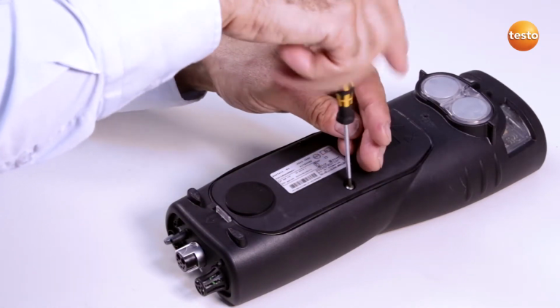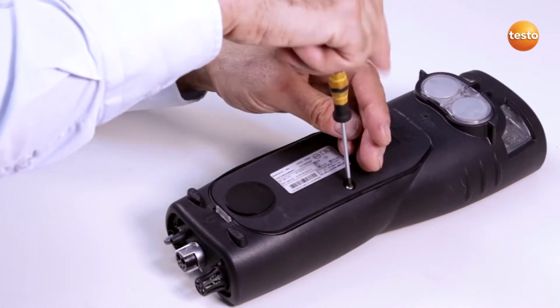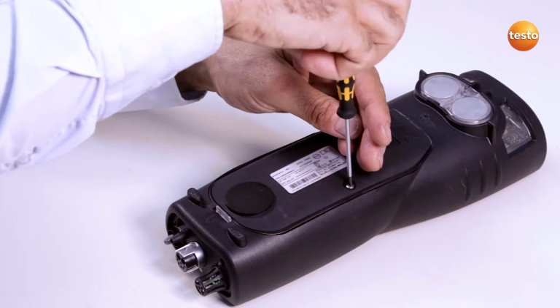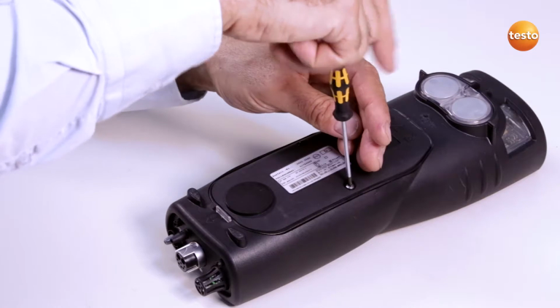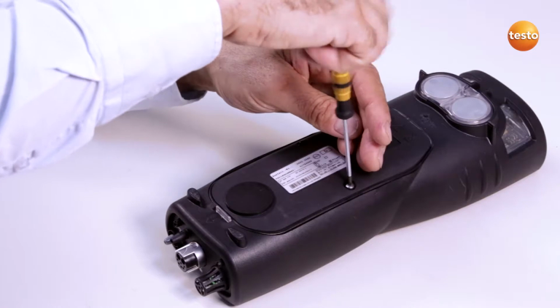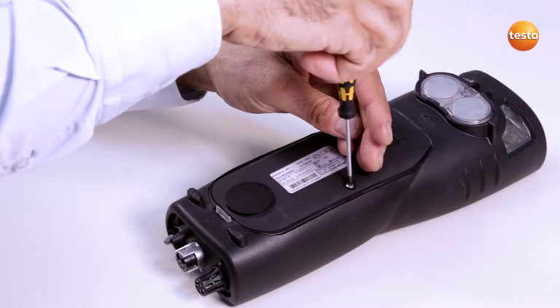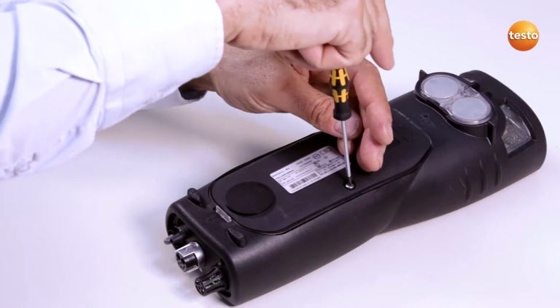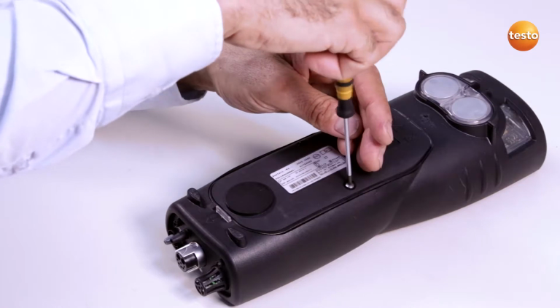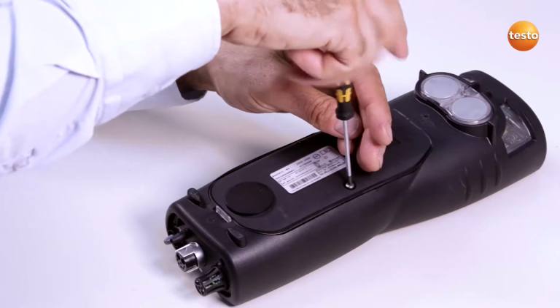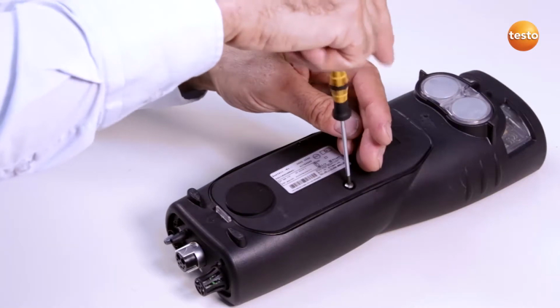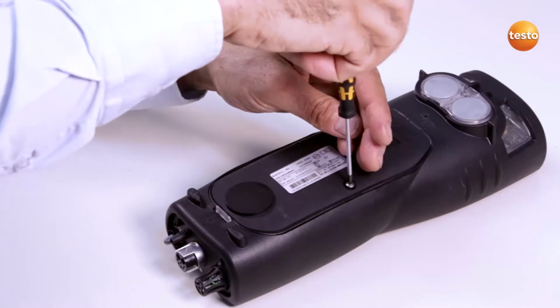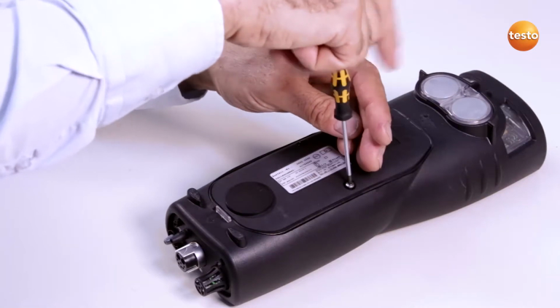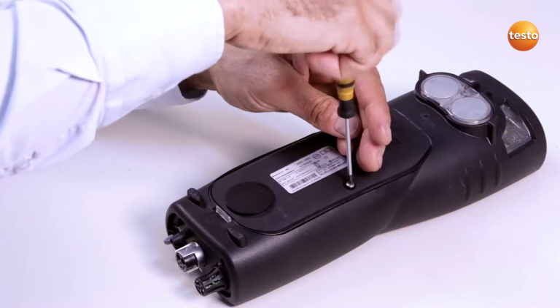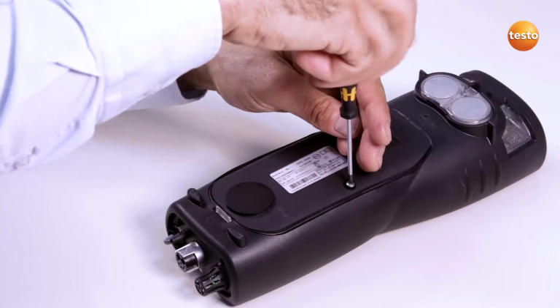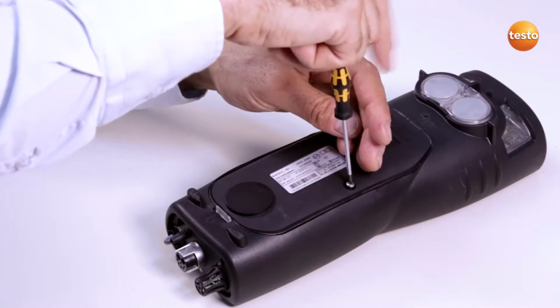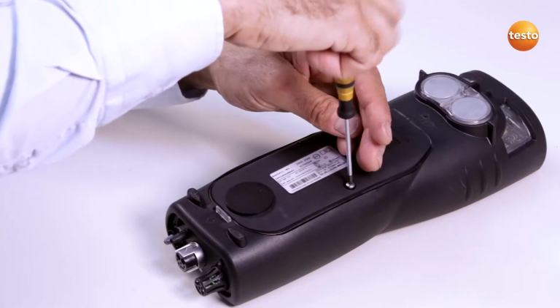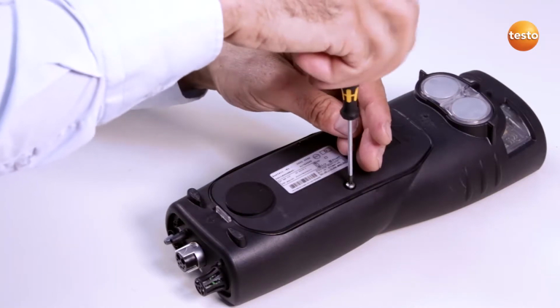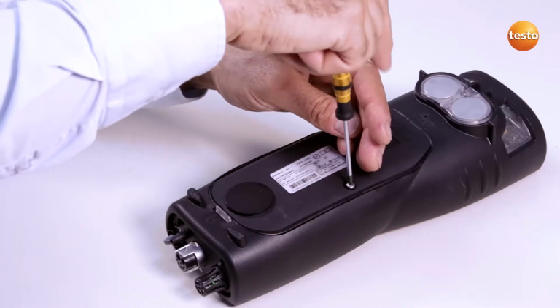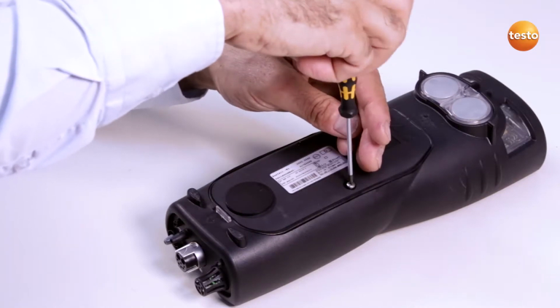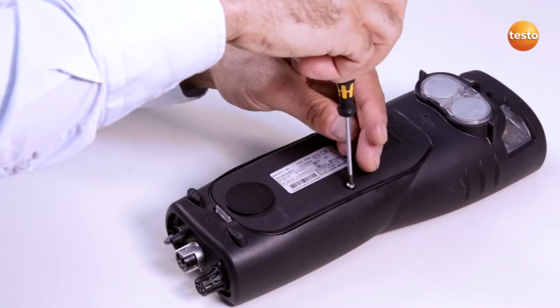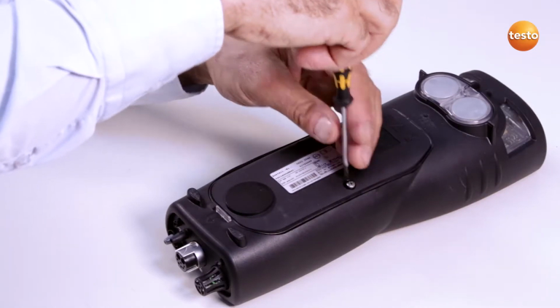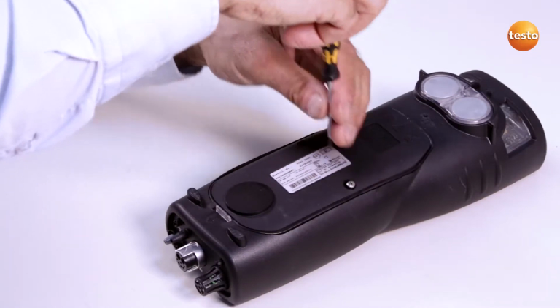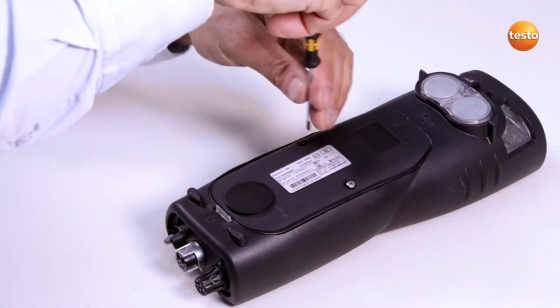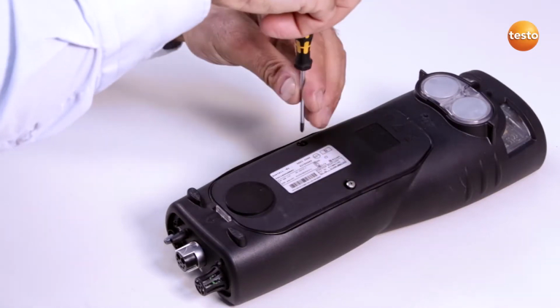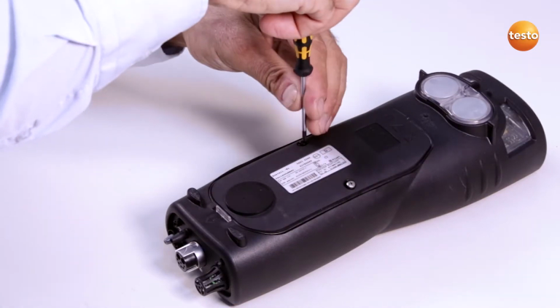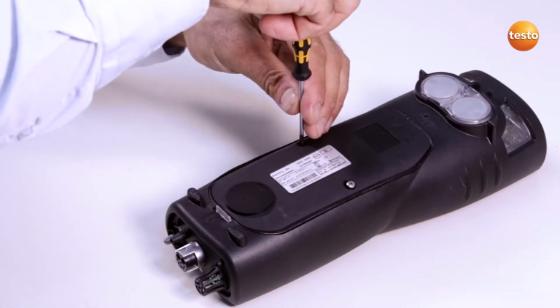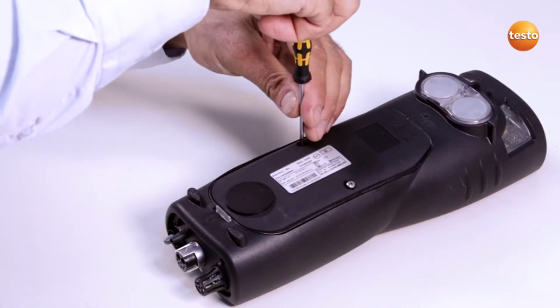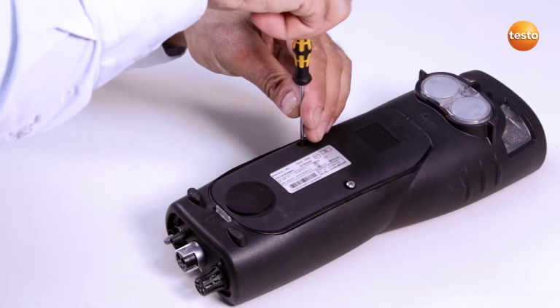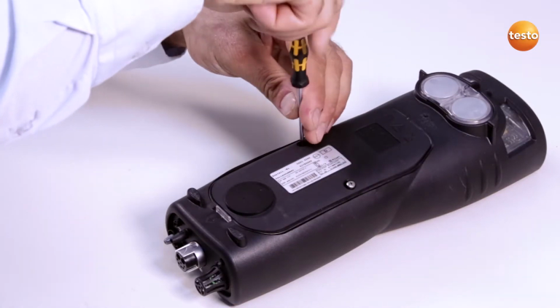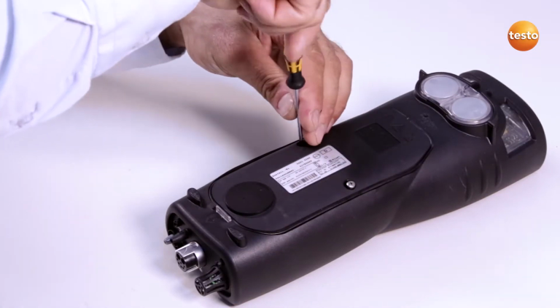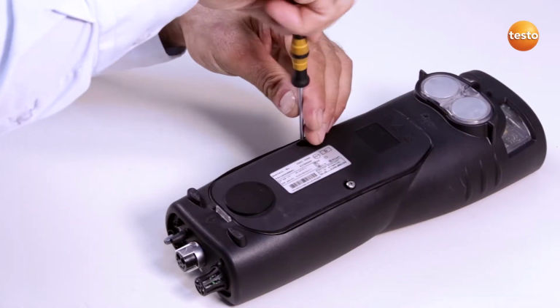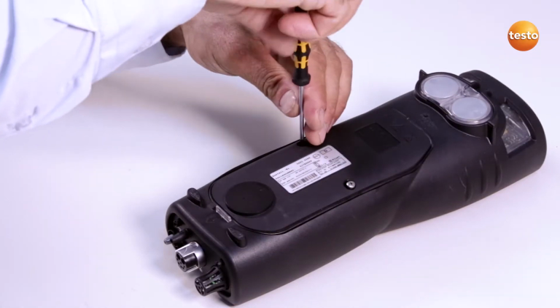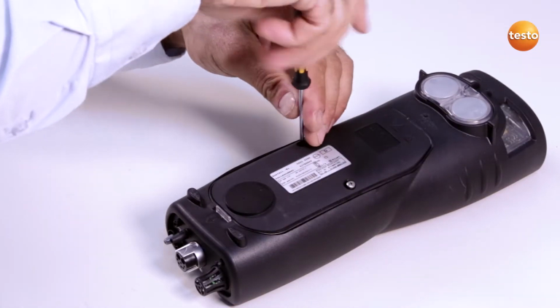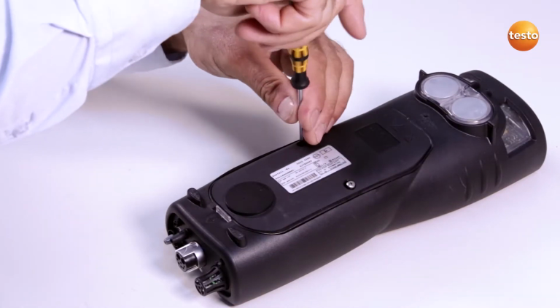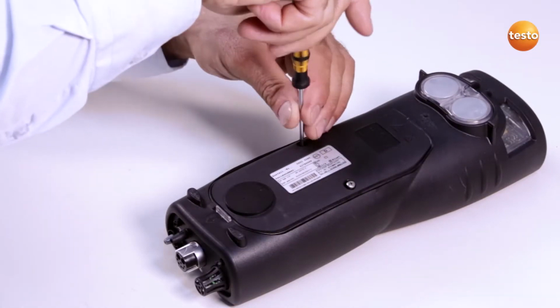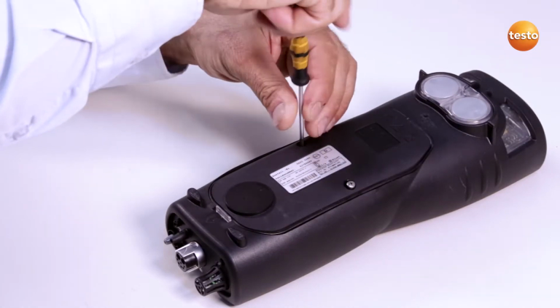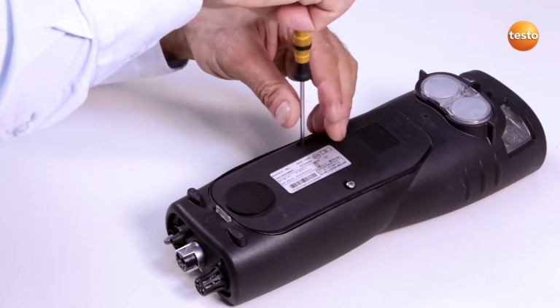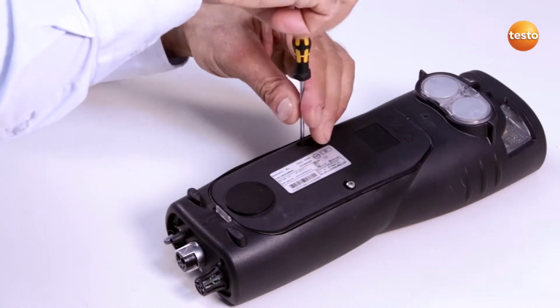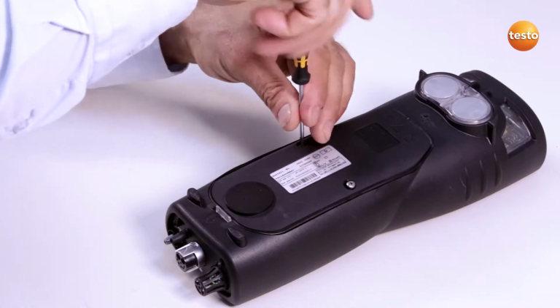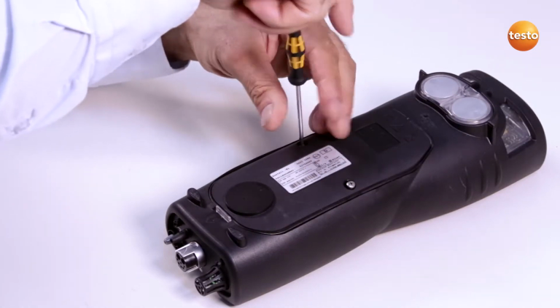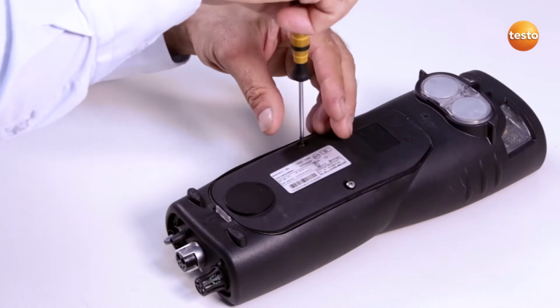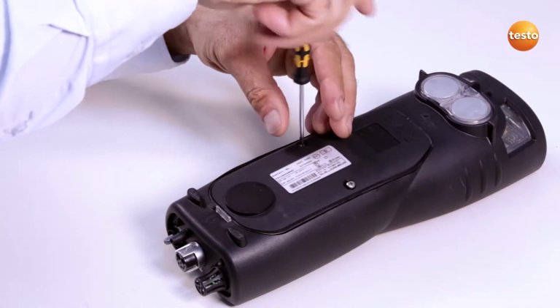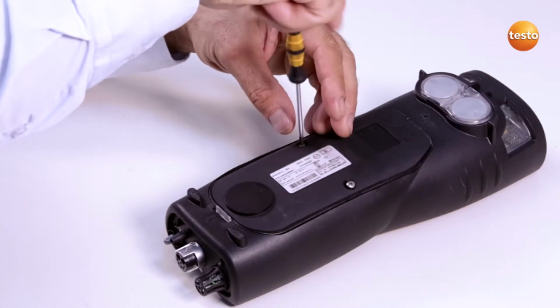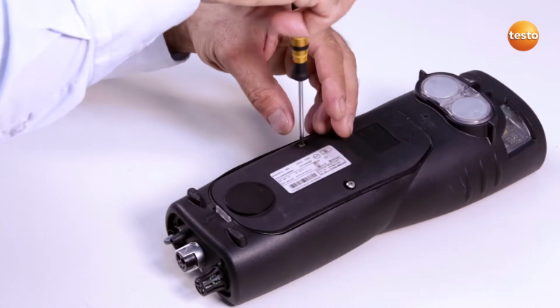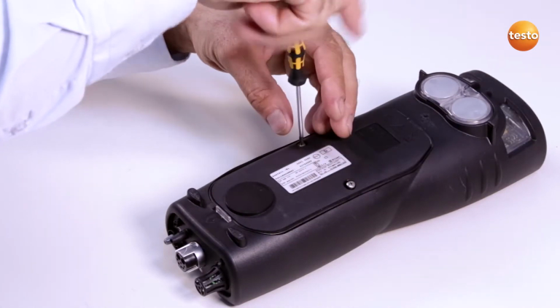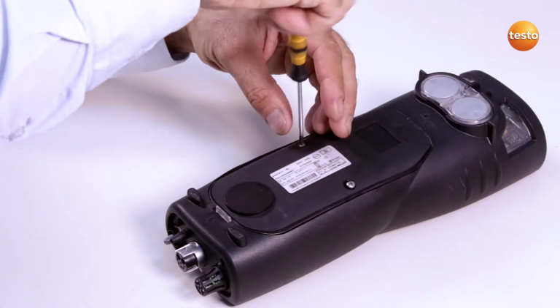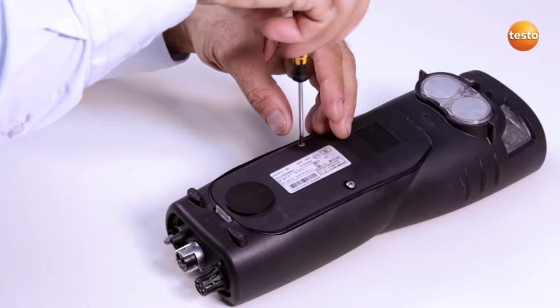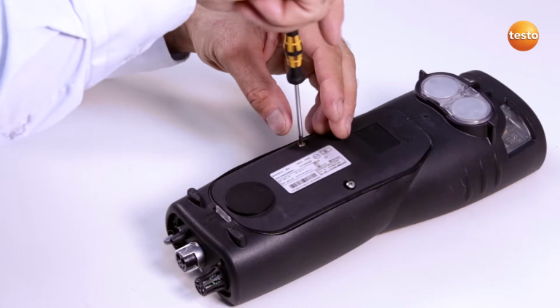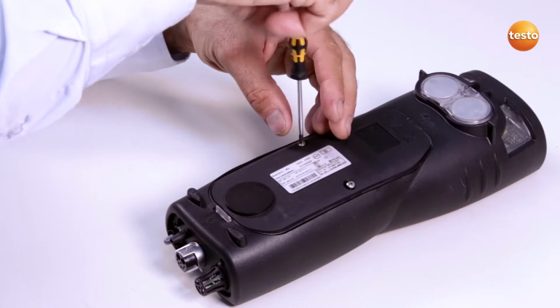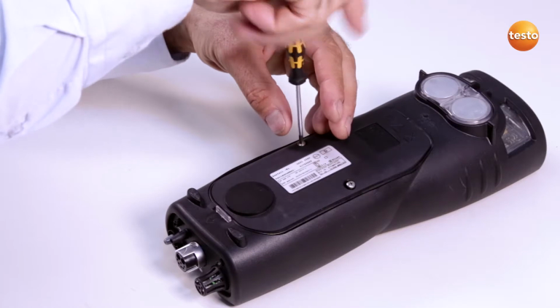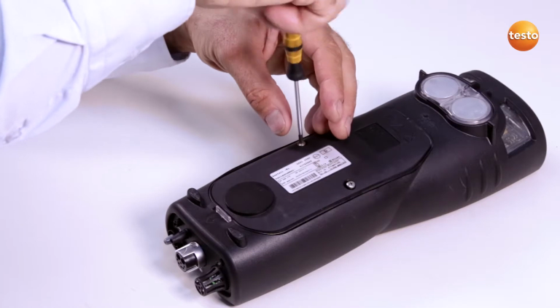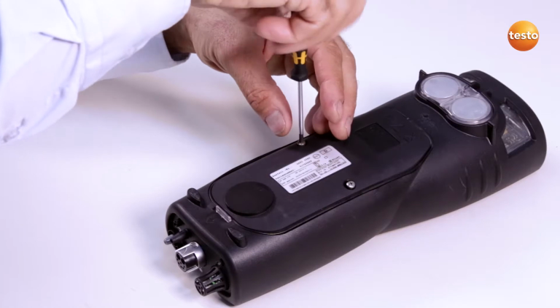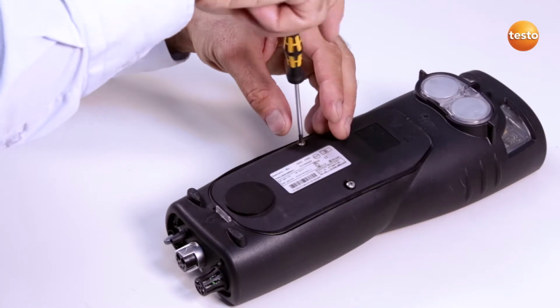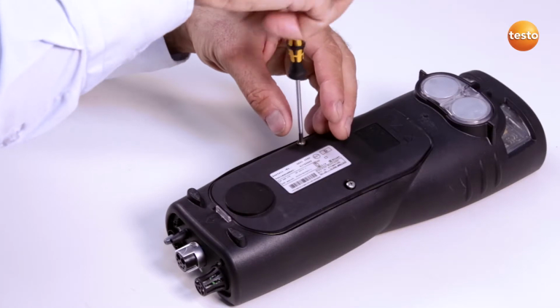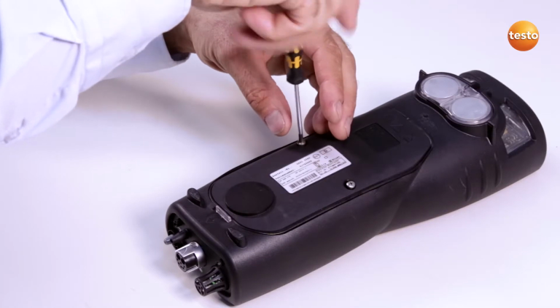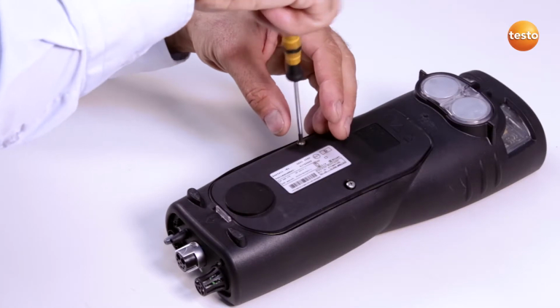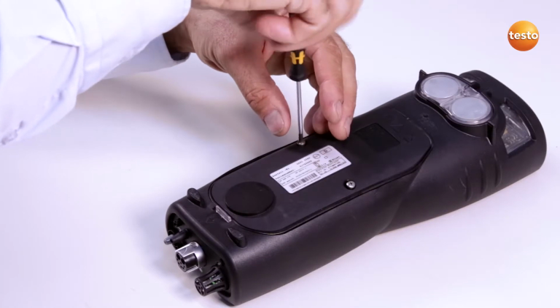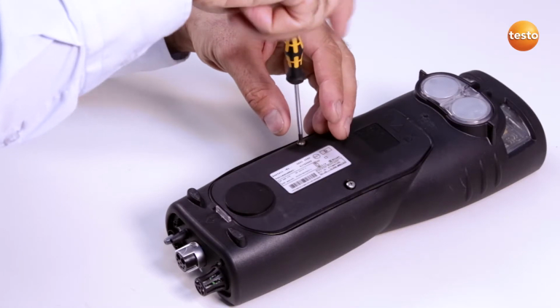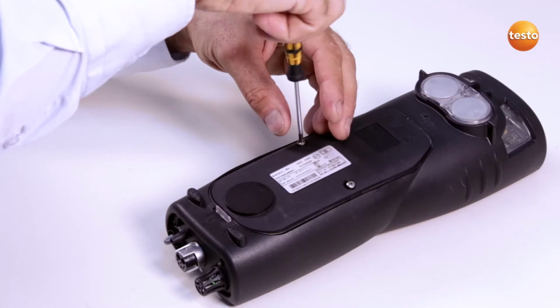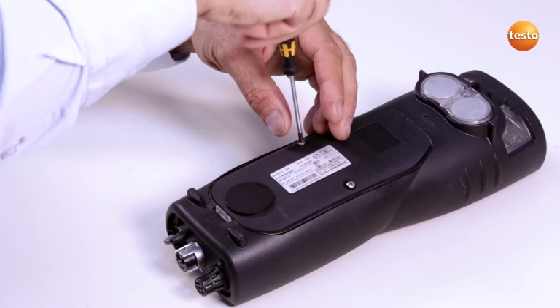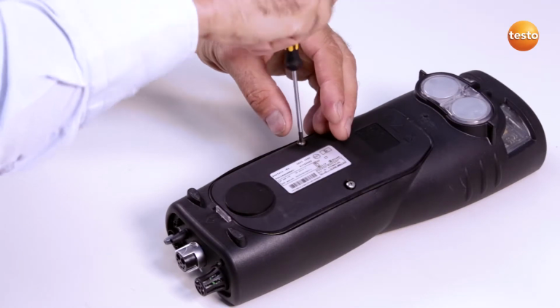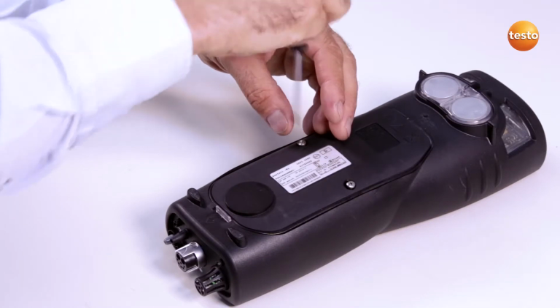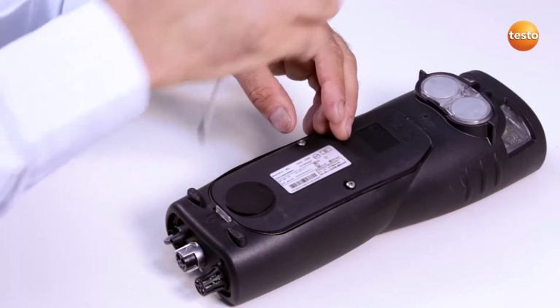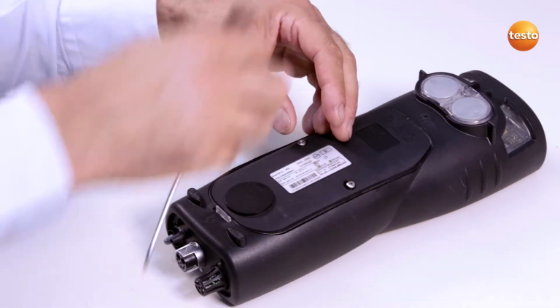To open the instrument cover, I undo the screws. I can then open the clip in the direction of the arrow and remove the service cover.